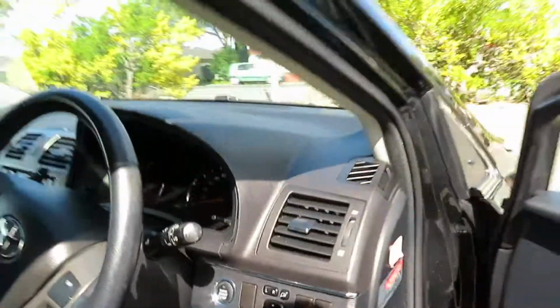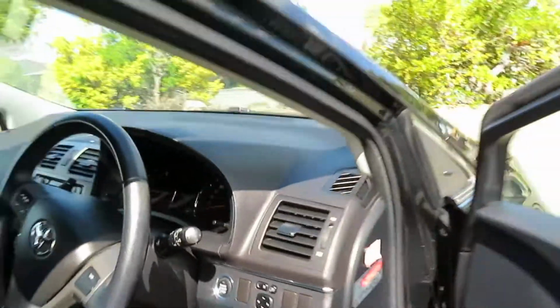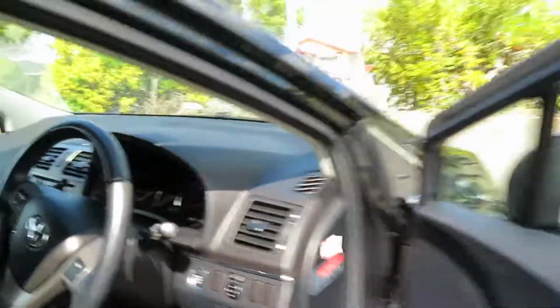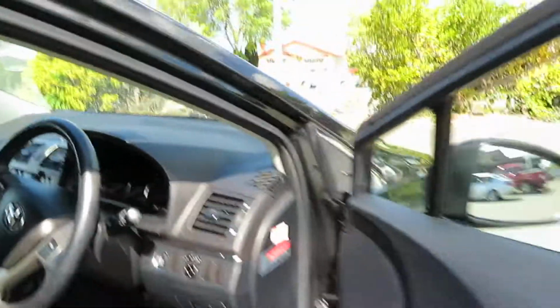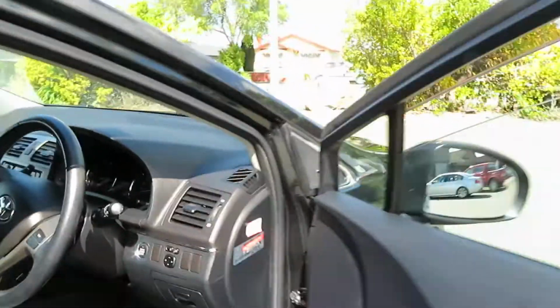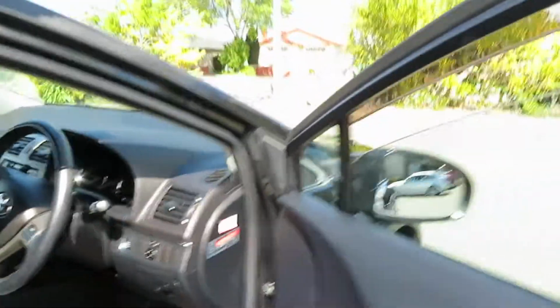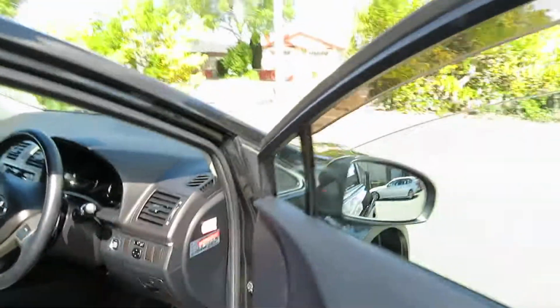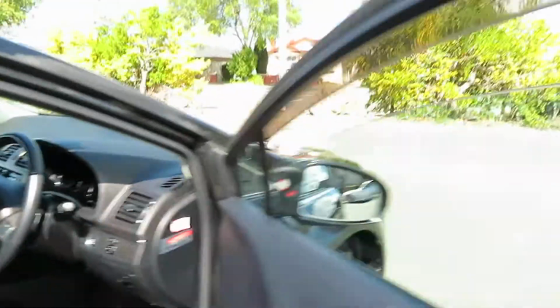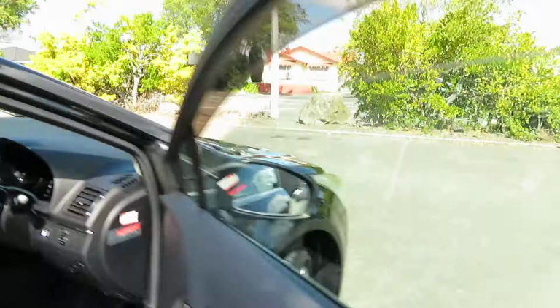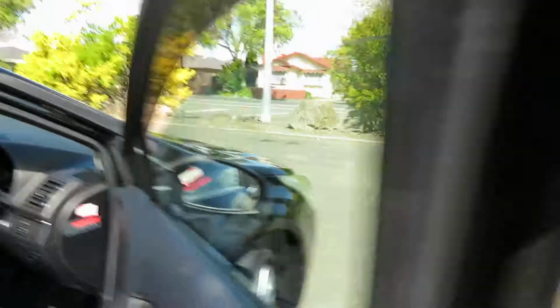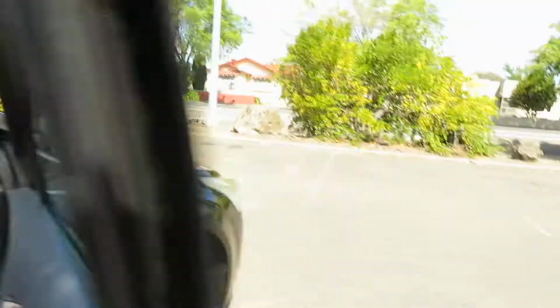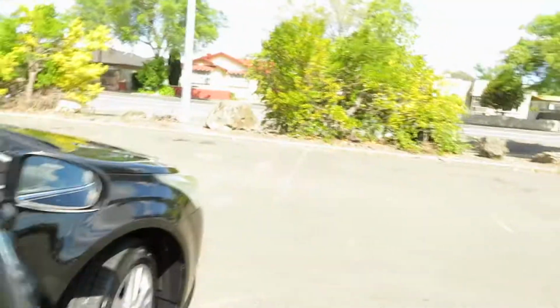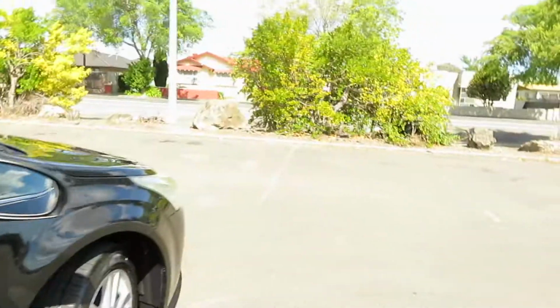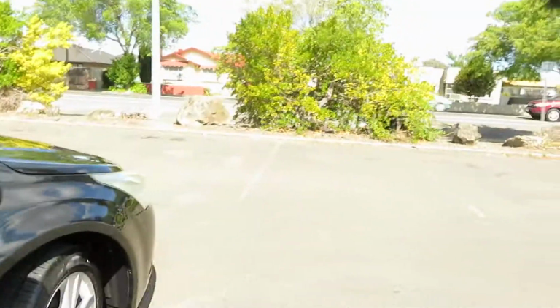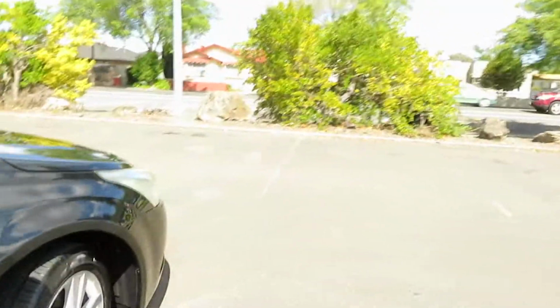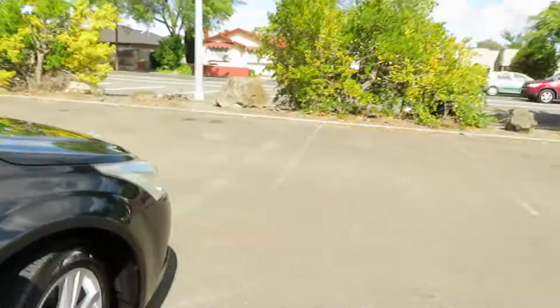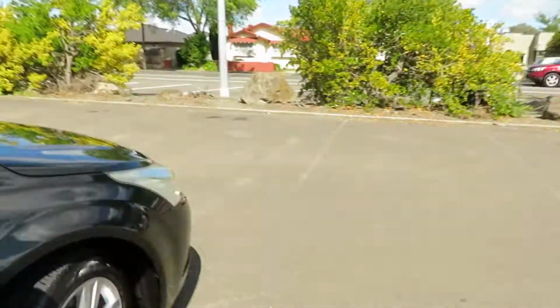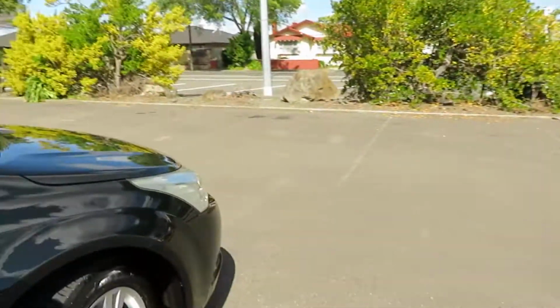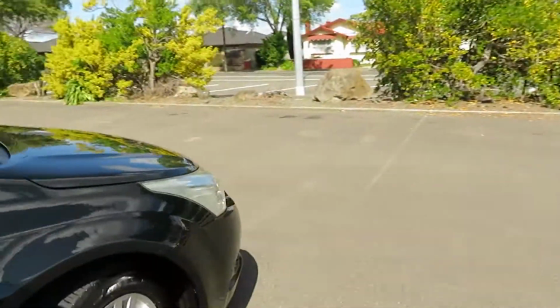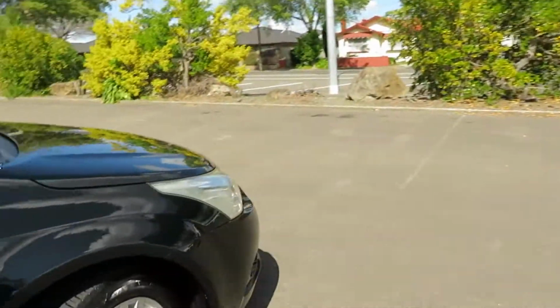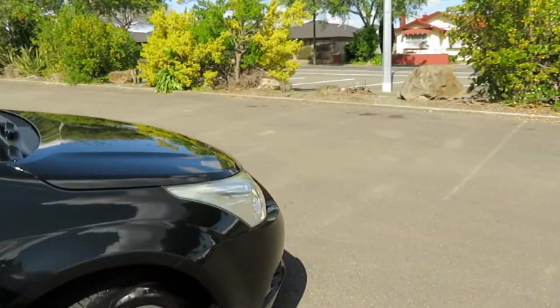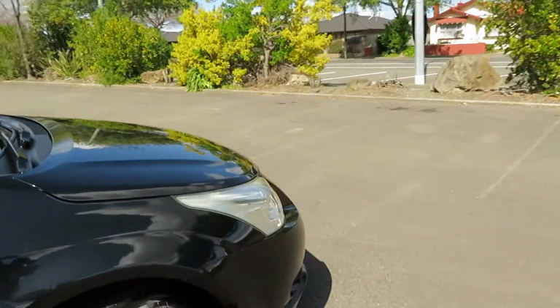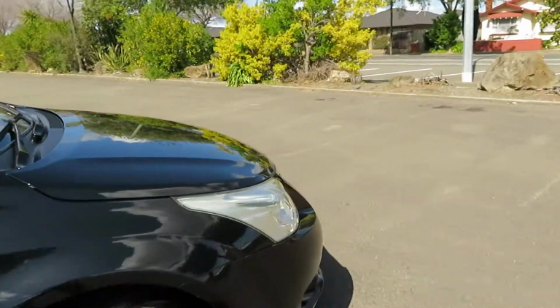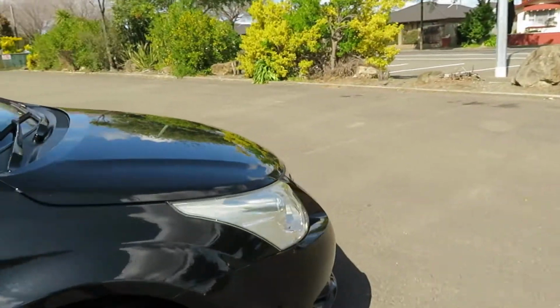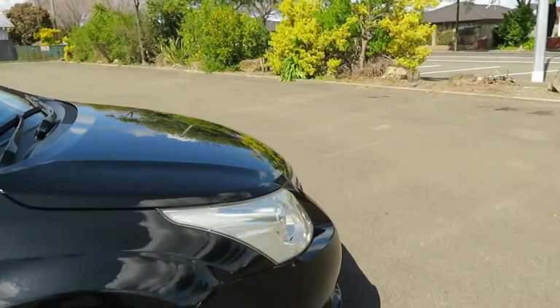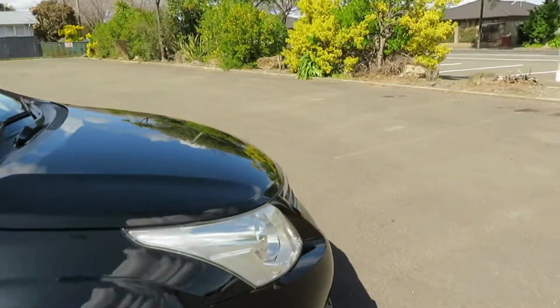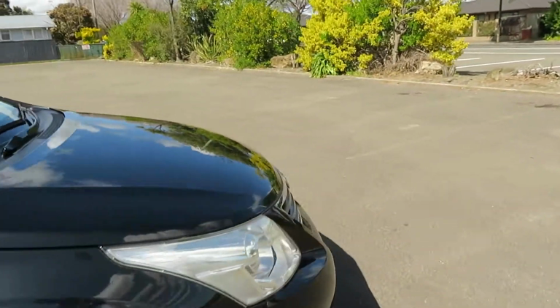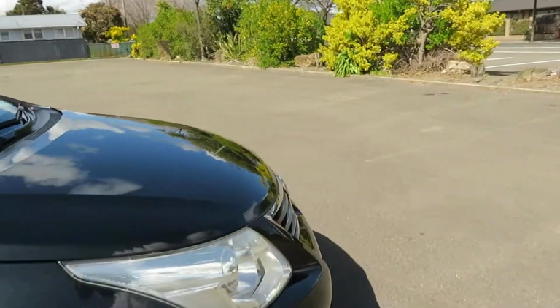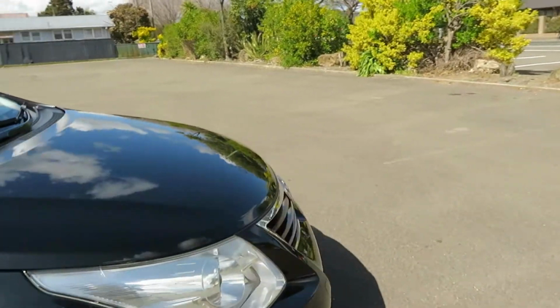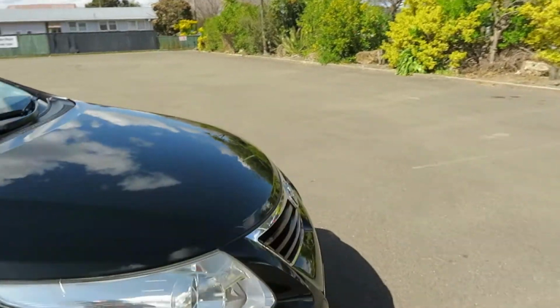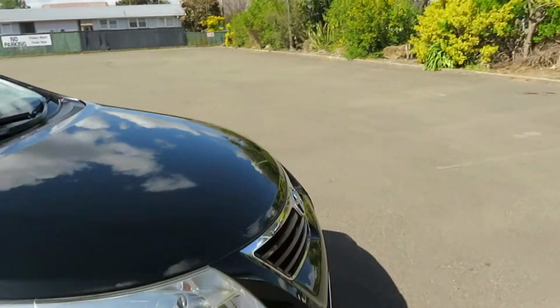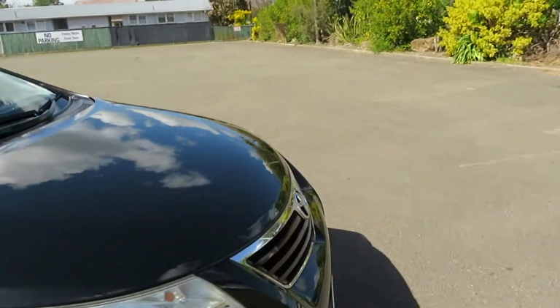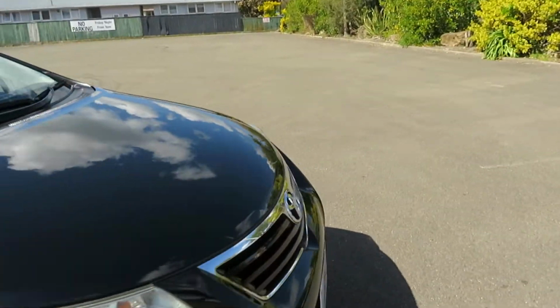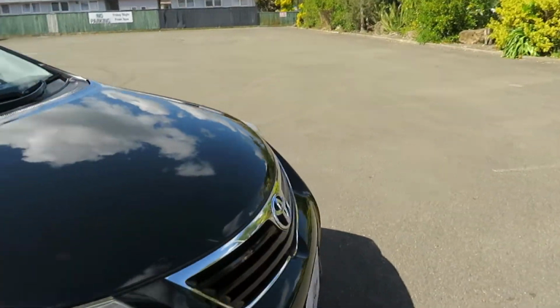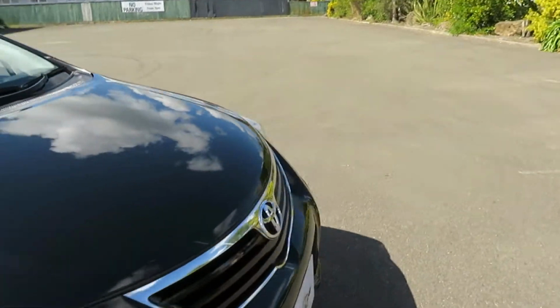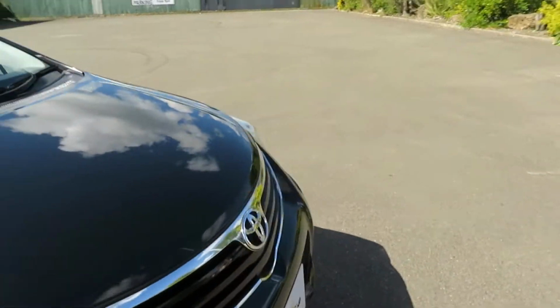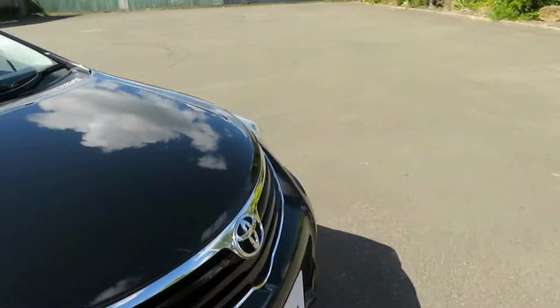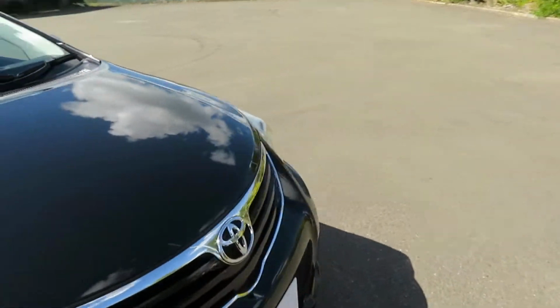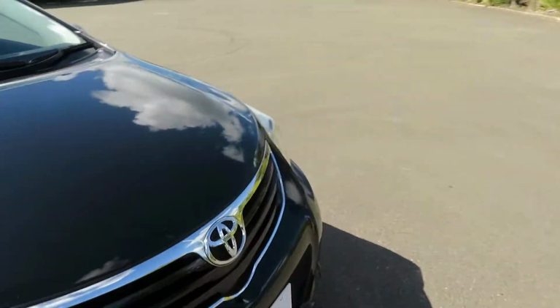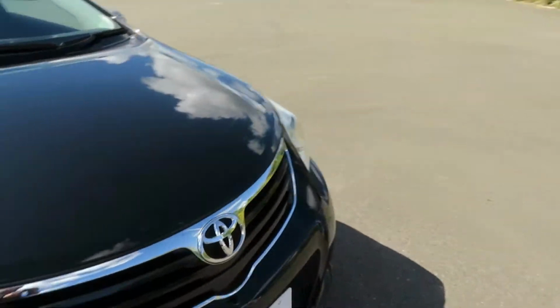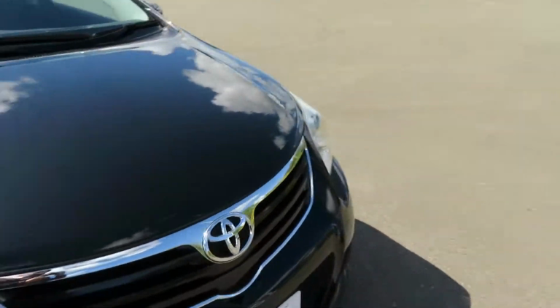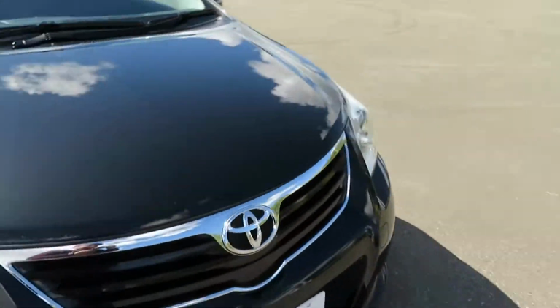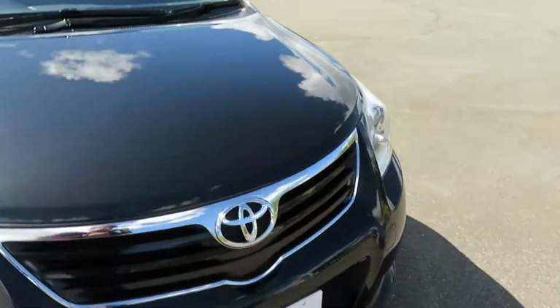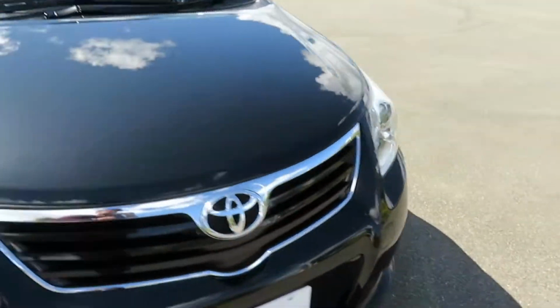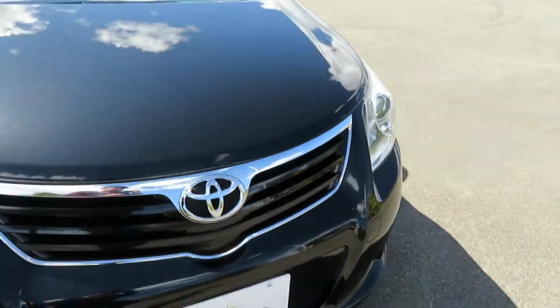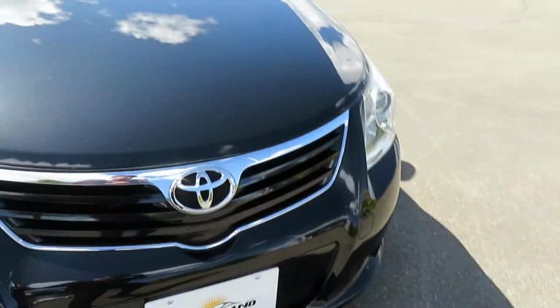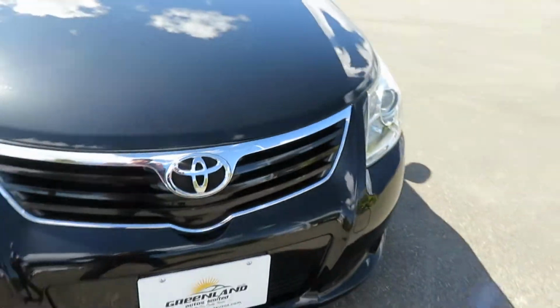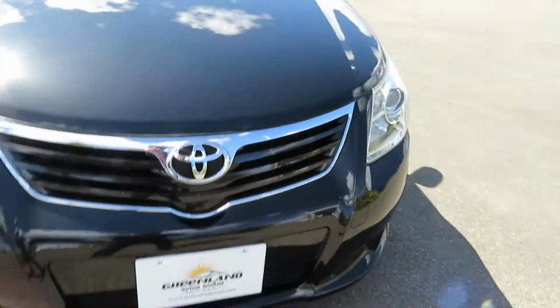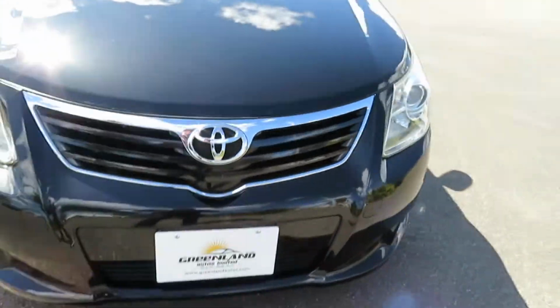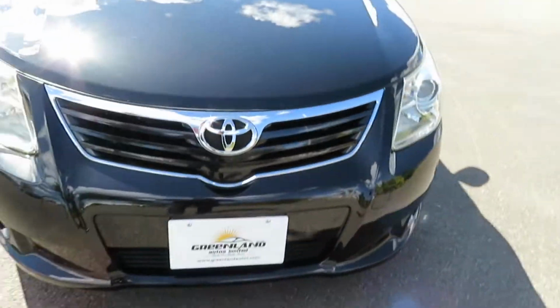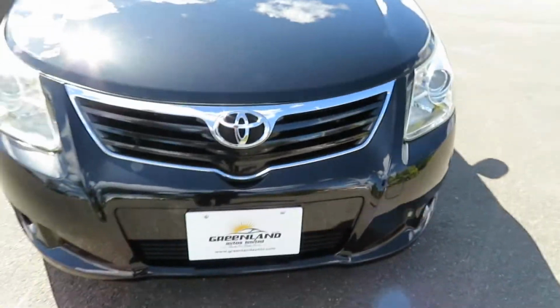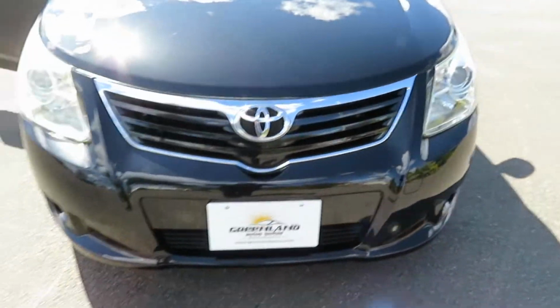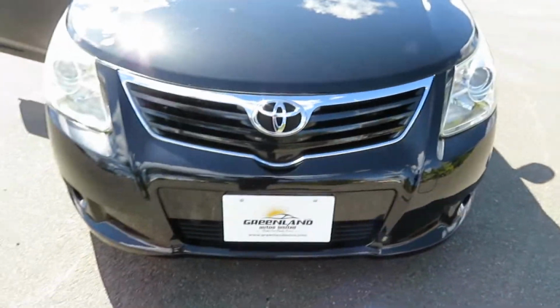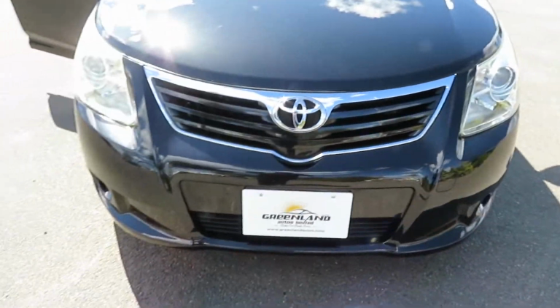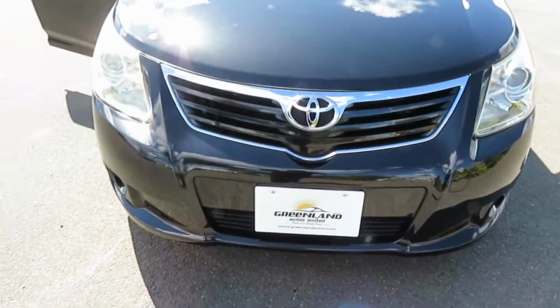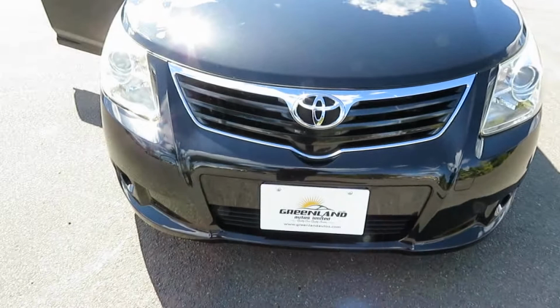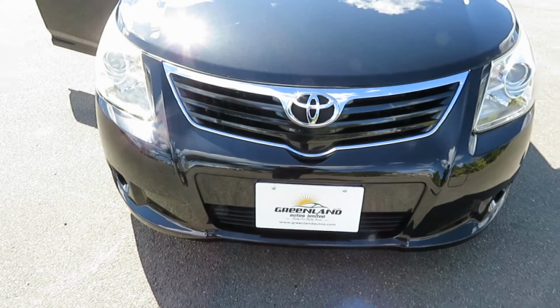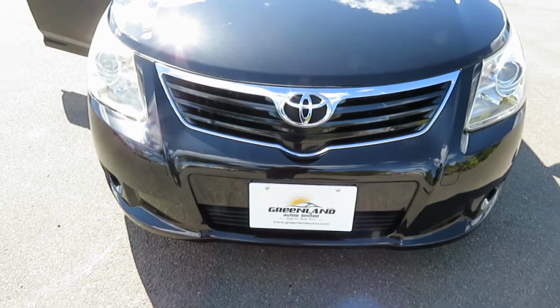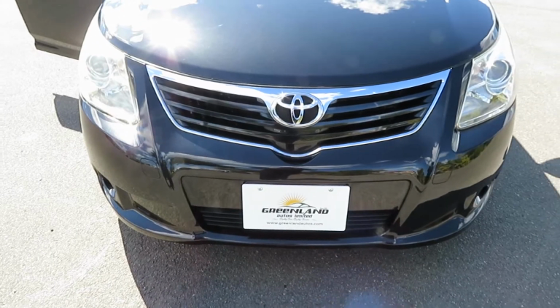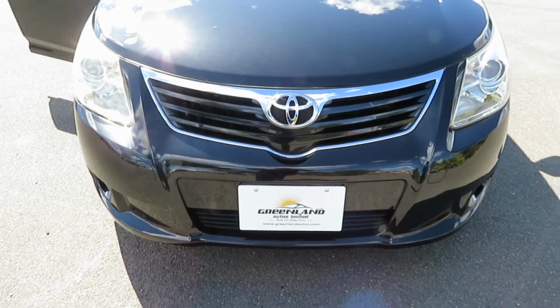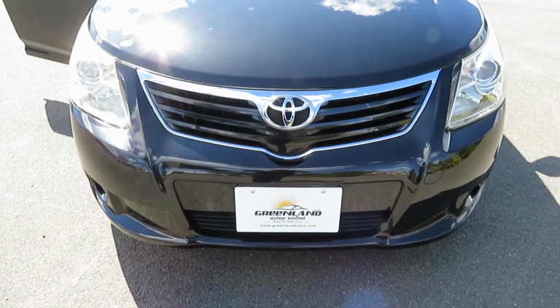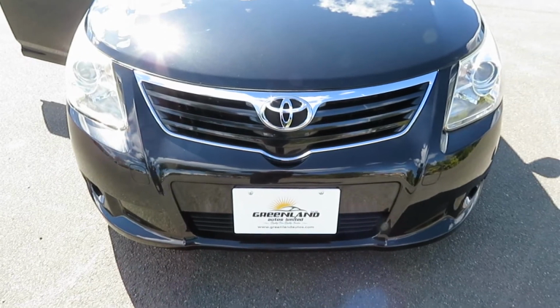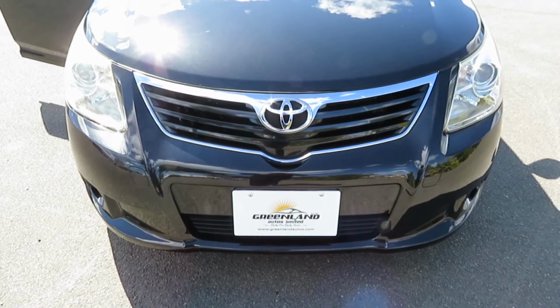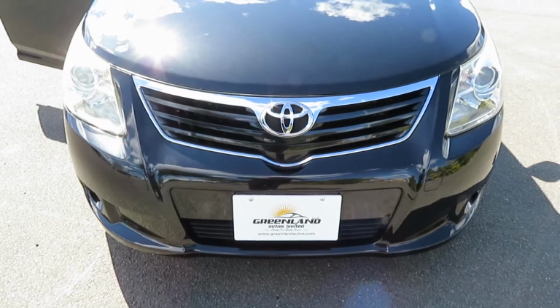Talk to us today regarding the best interest rates and best finance options. We can do the best deal for you. Thank you so much.